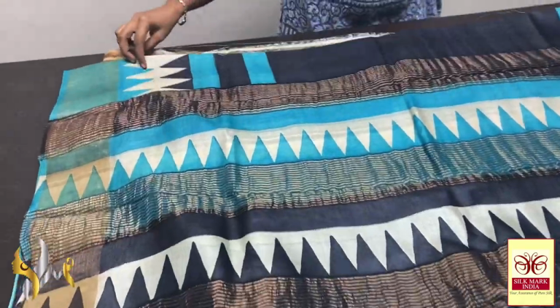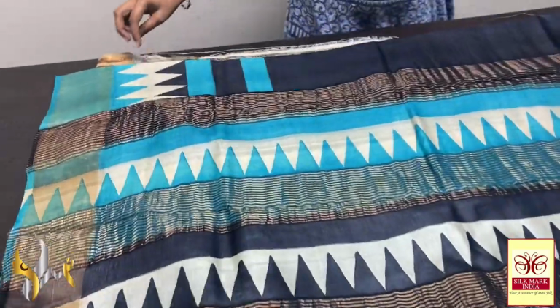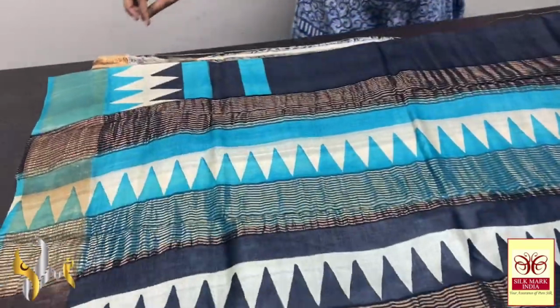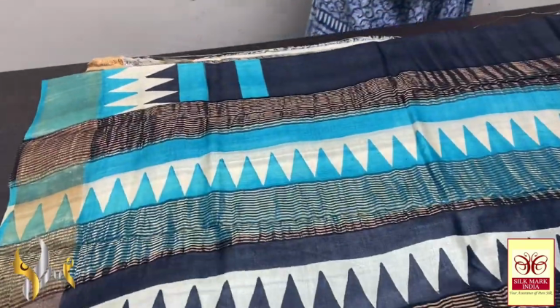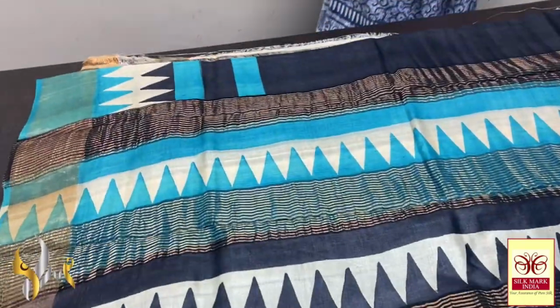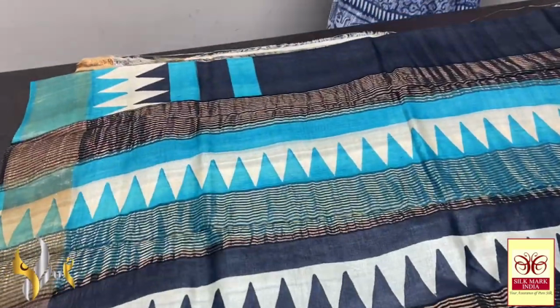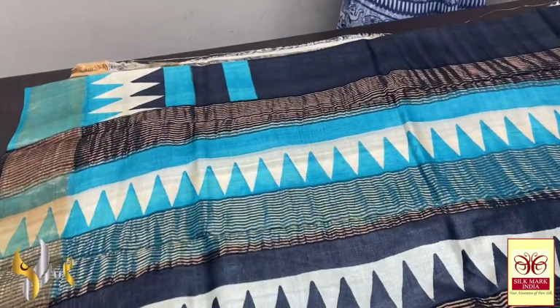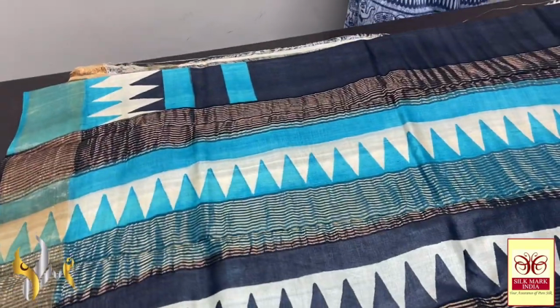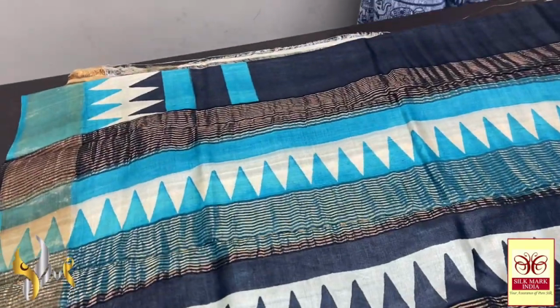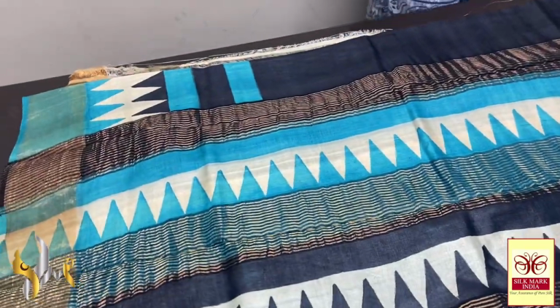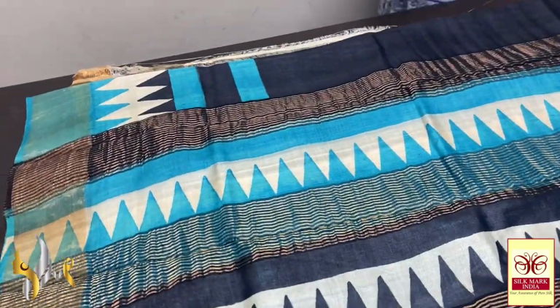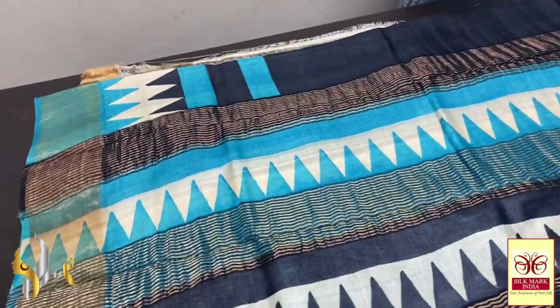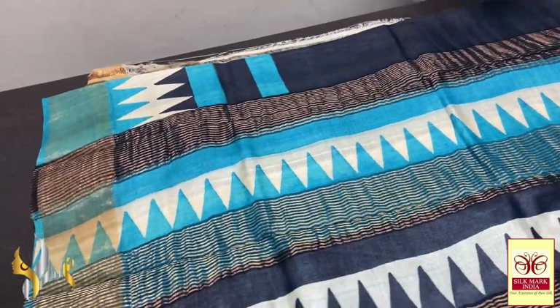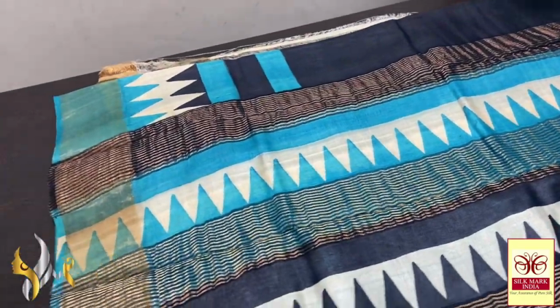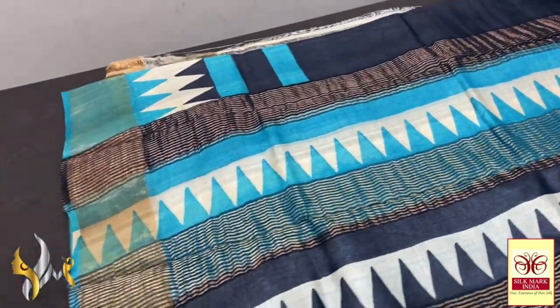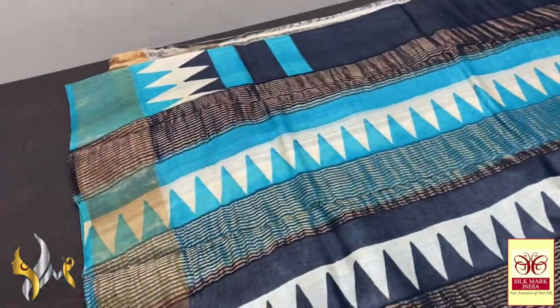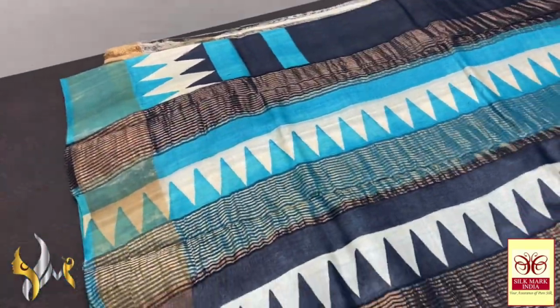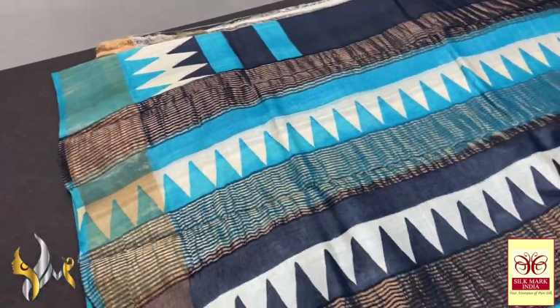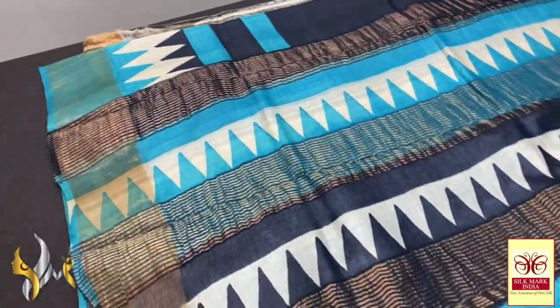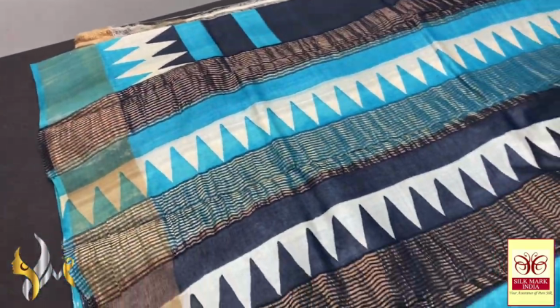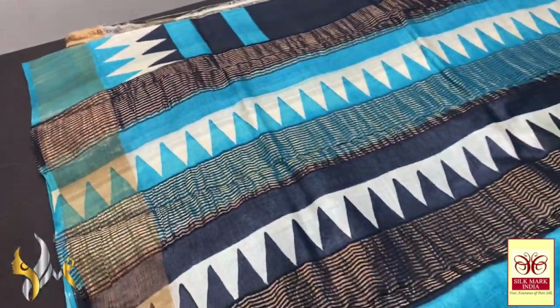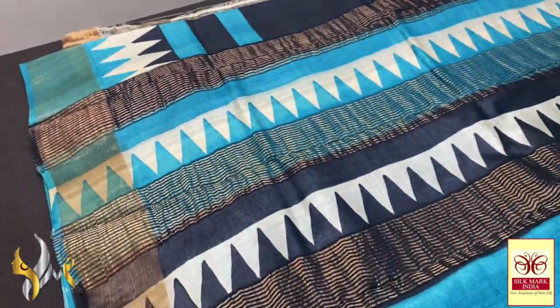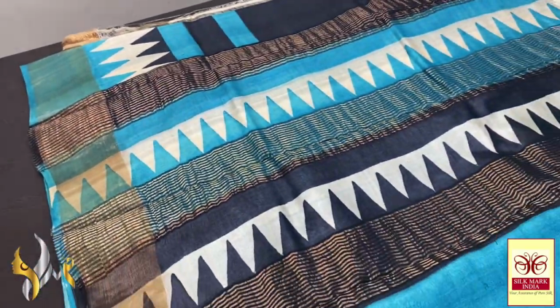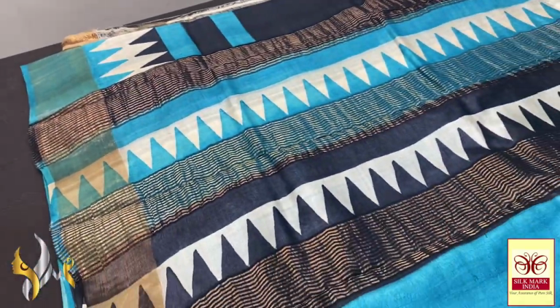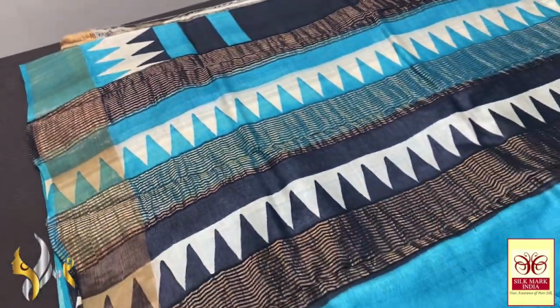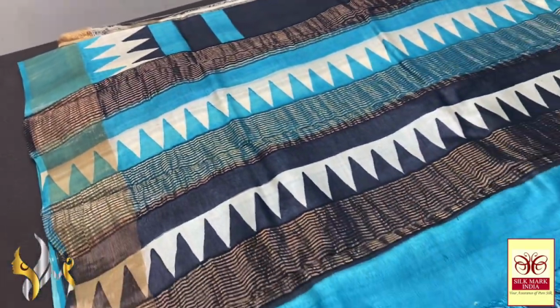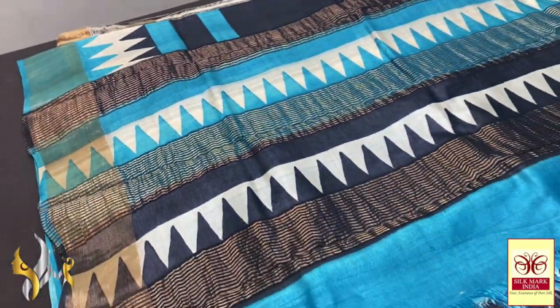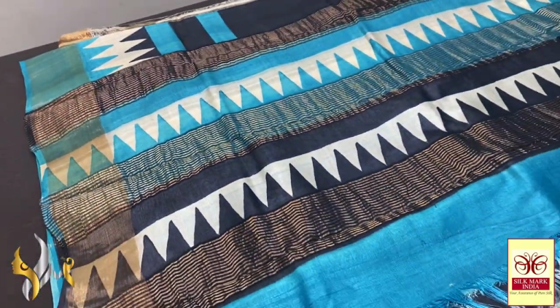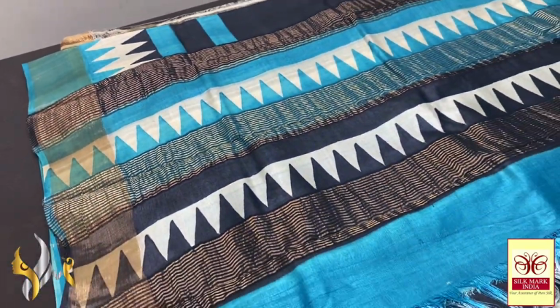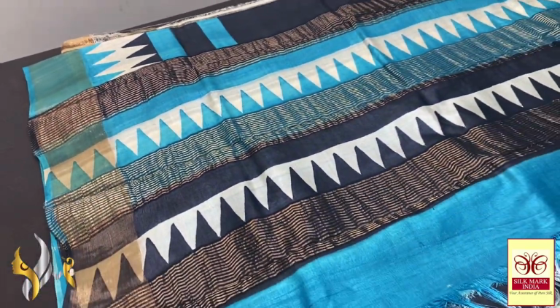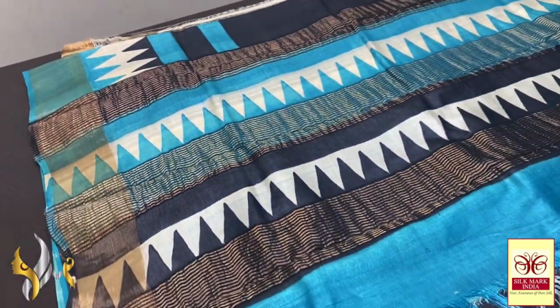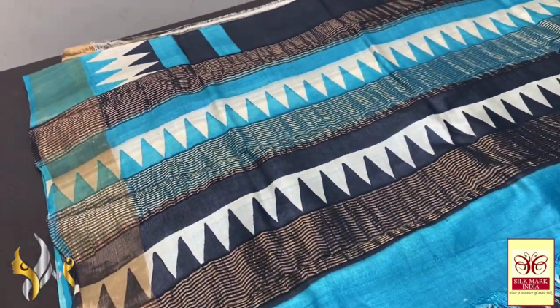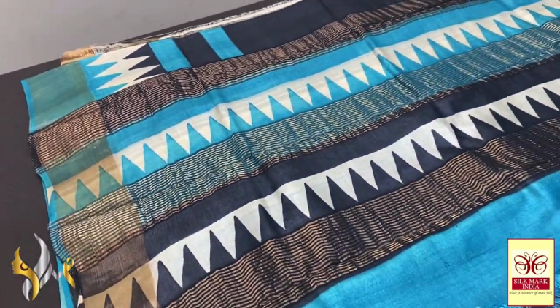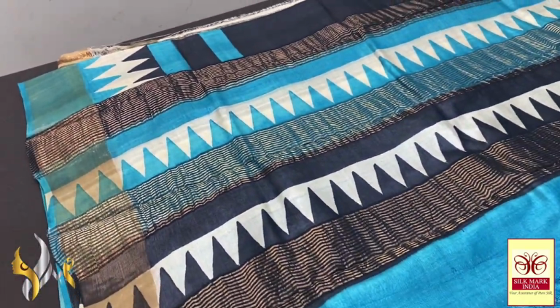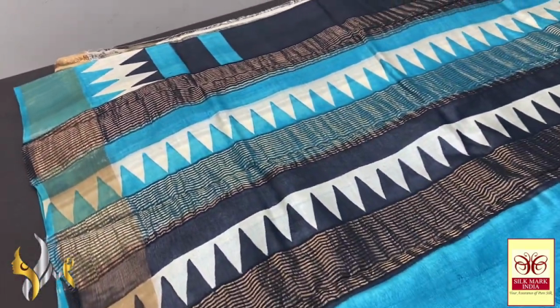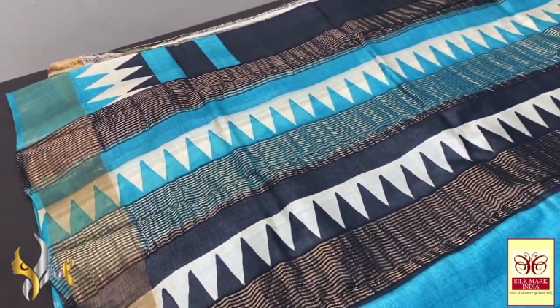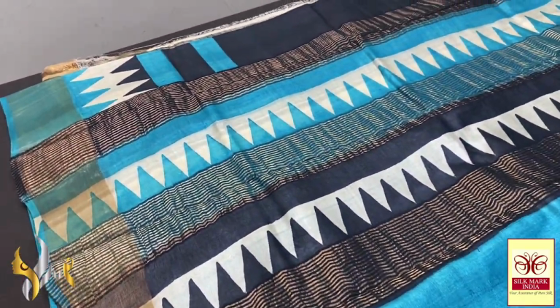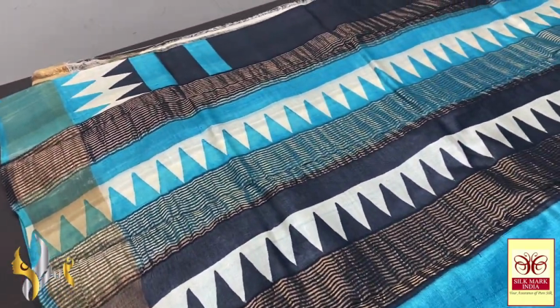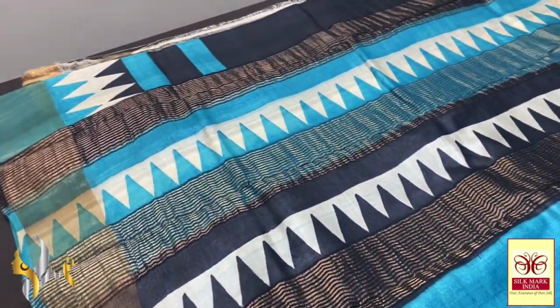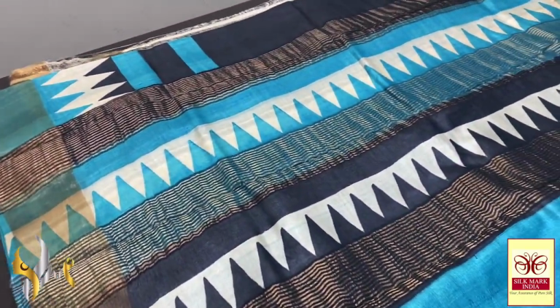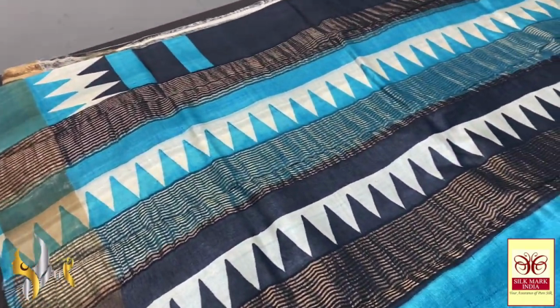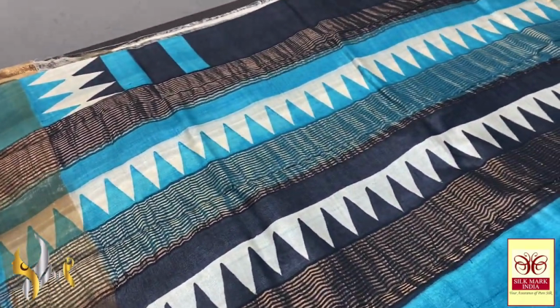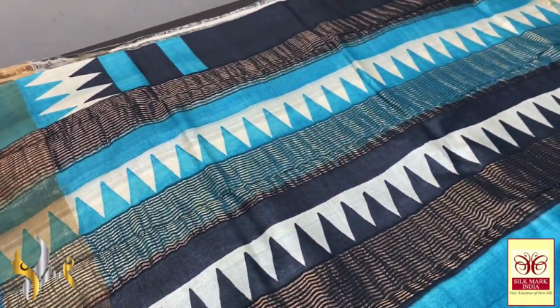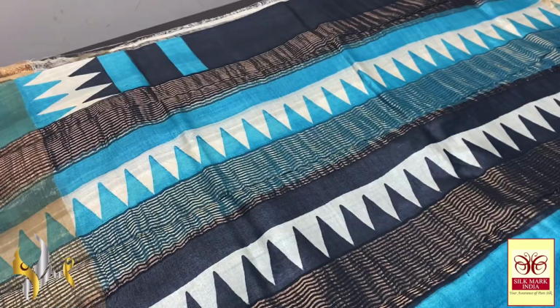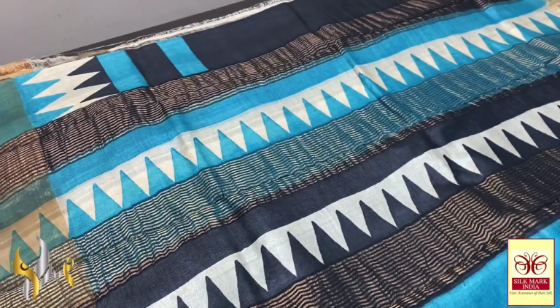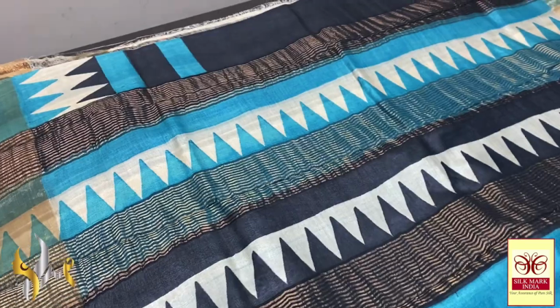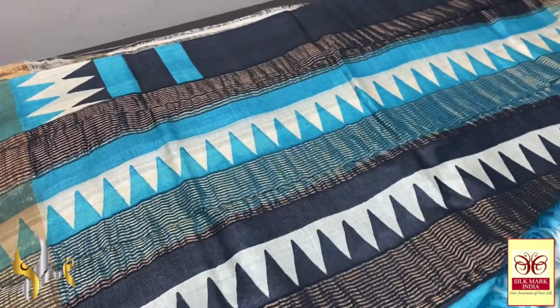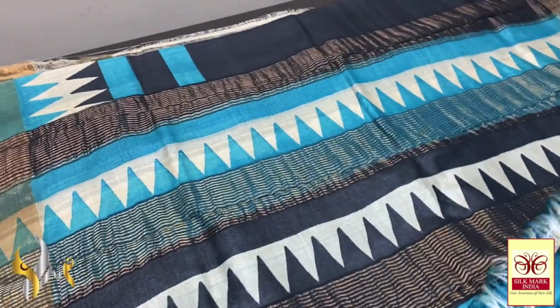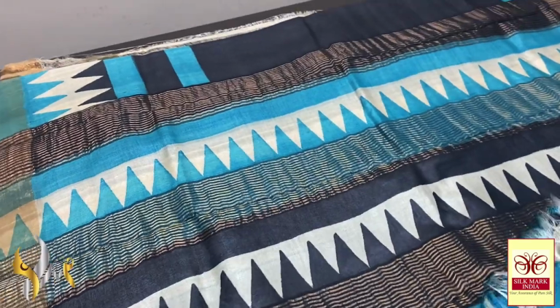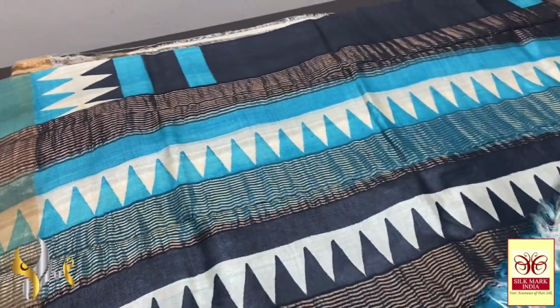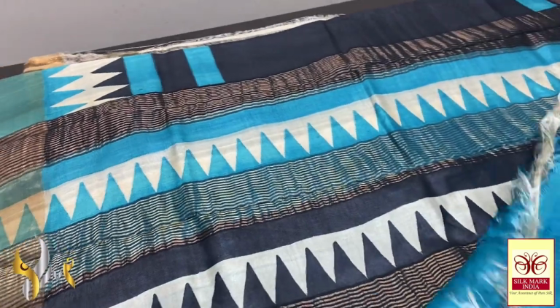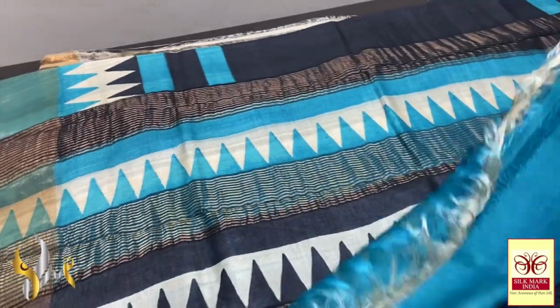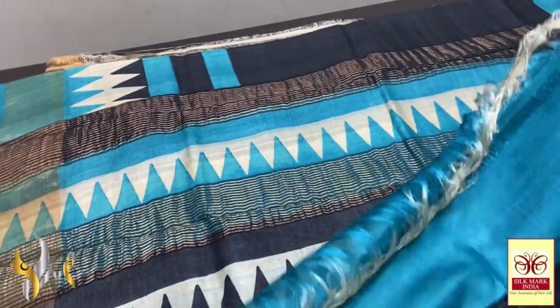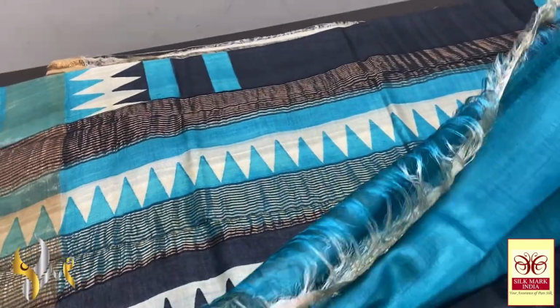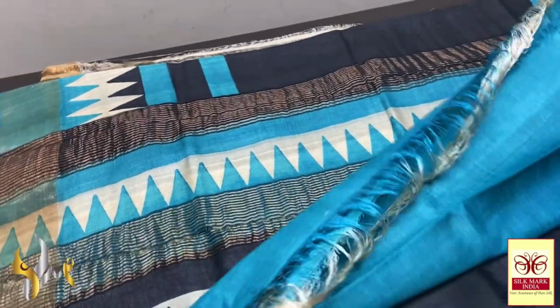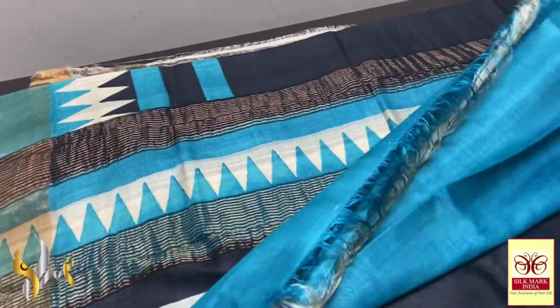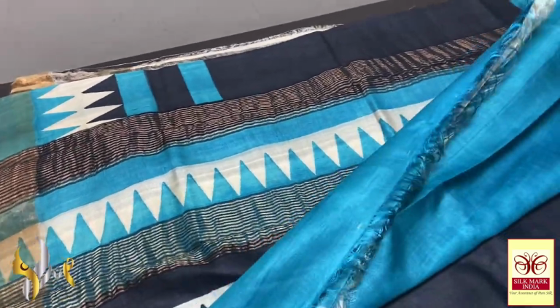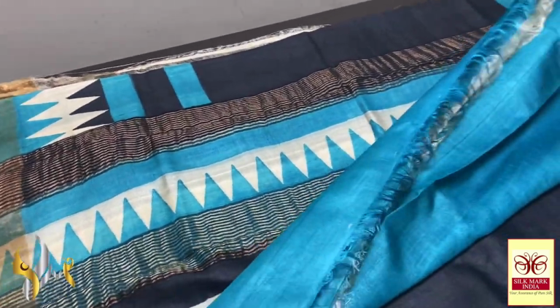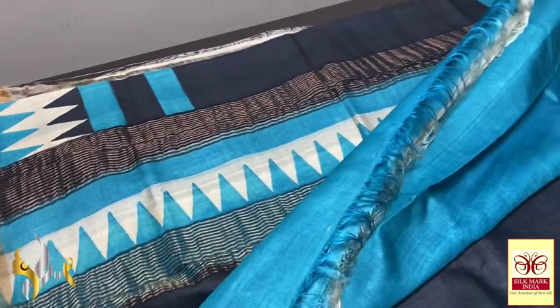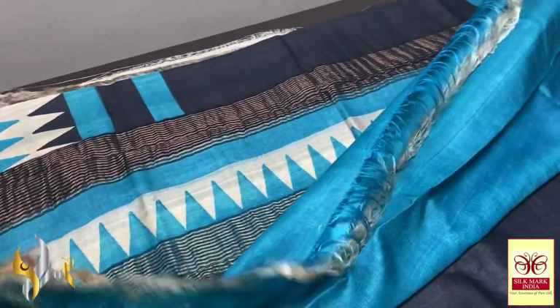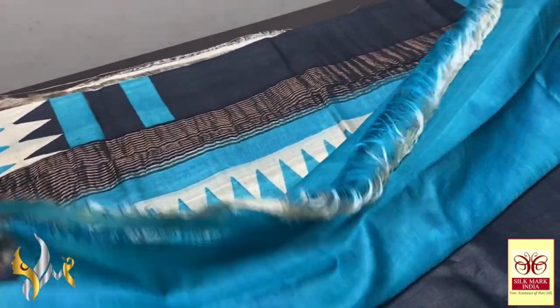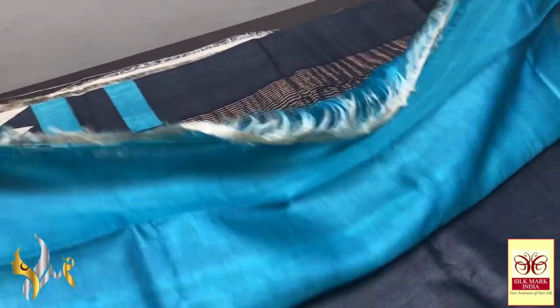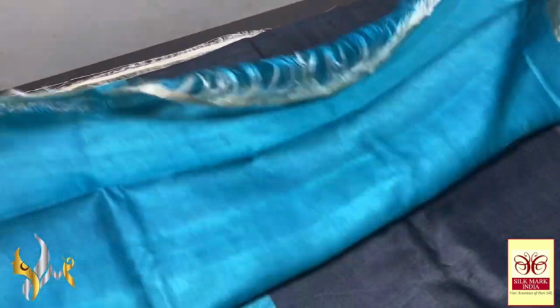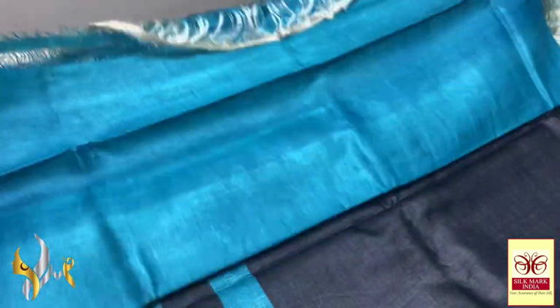This is actually Rs 4,325 plus shipping charges. We do shipping worldwide.